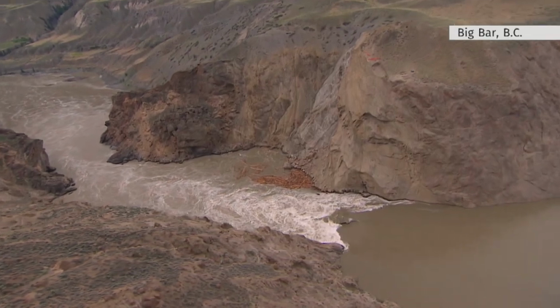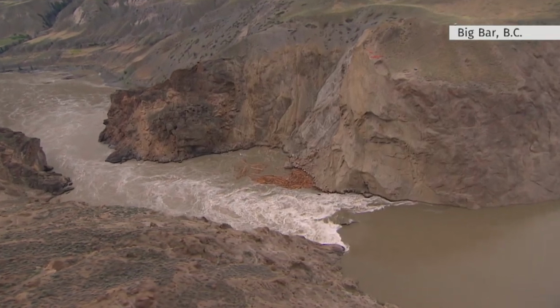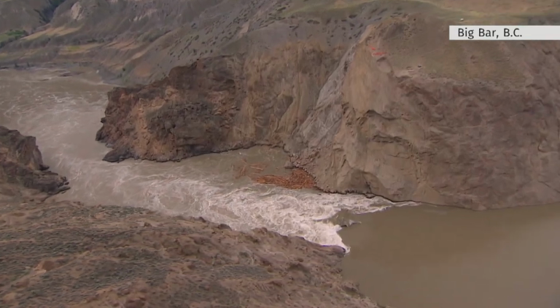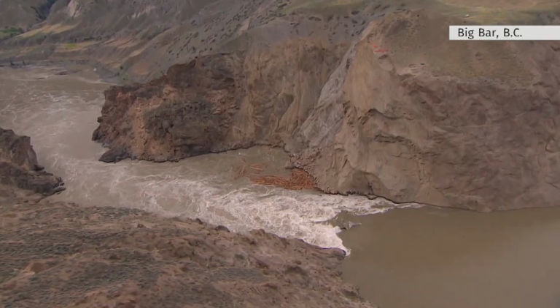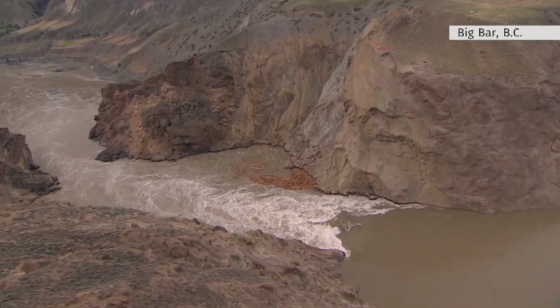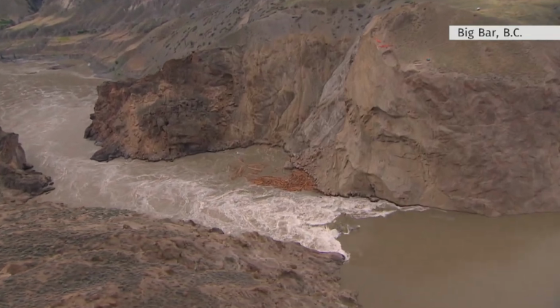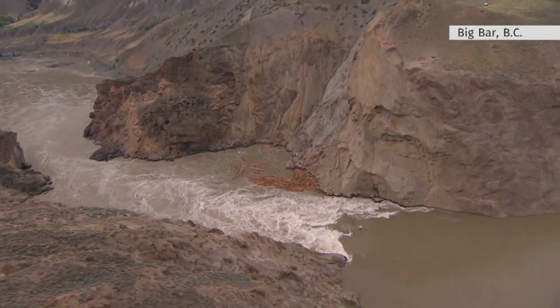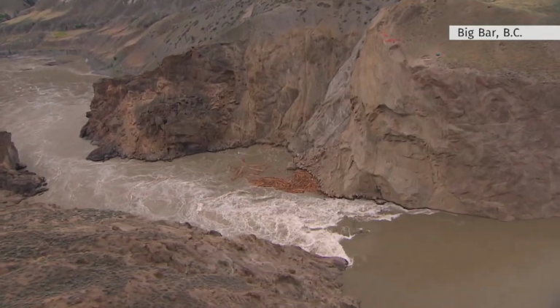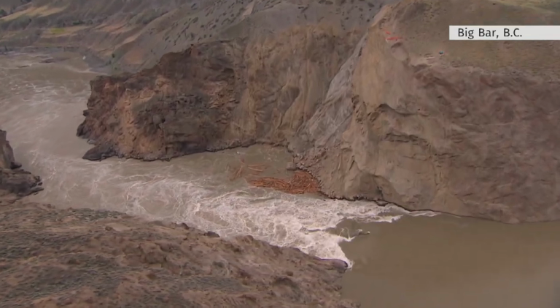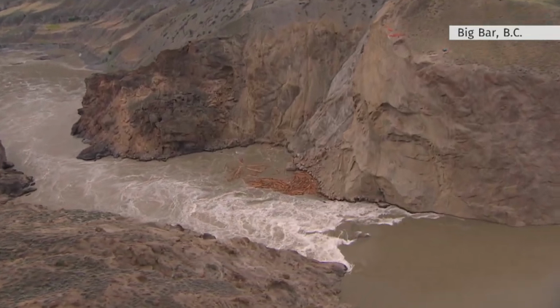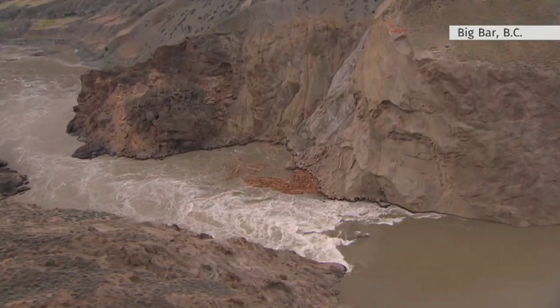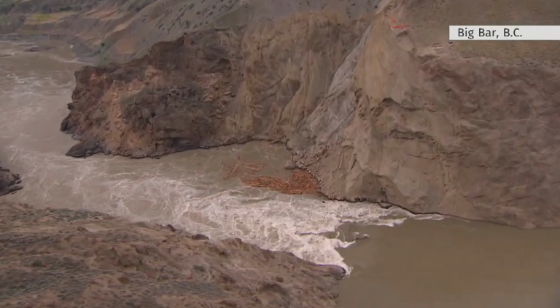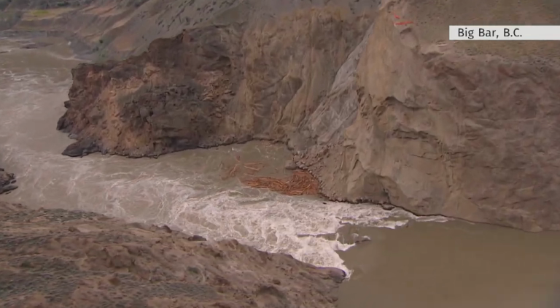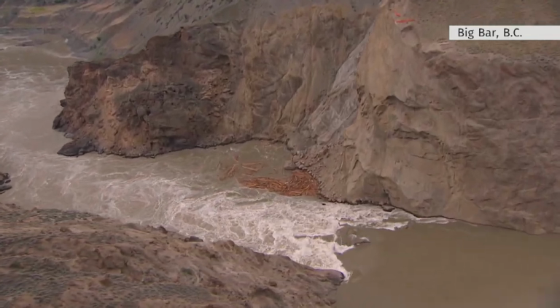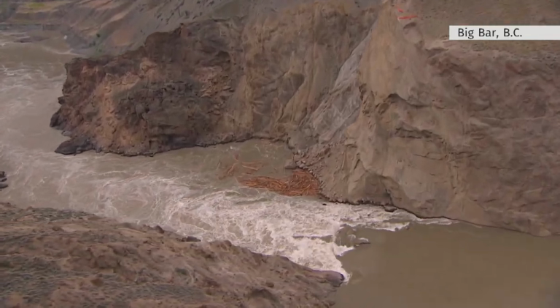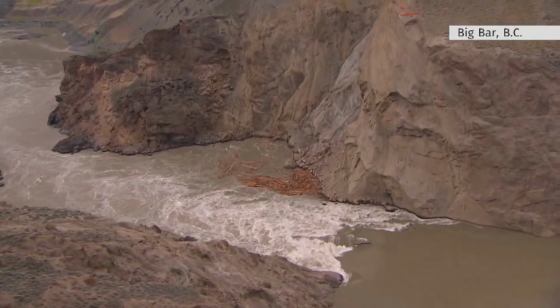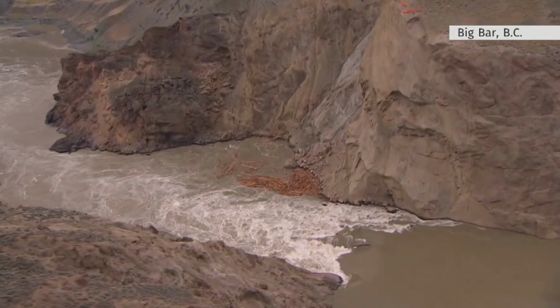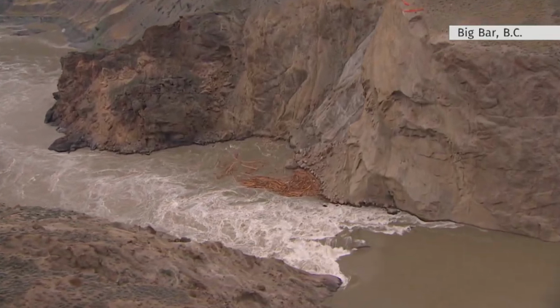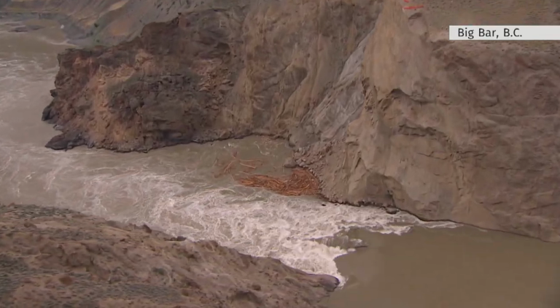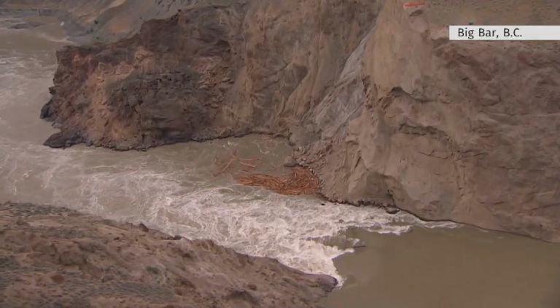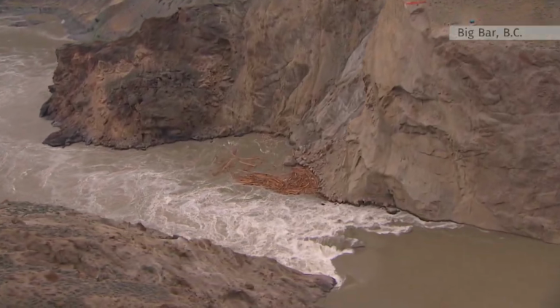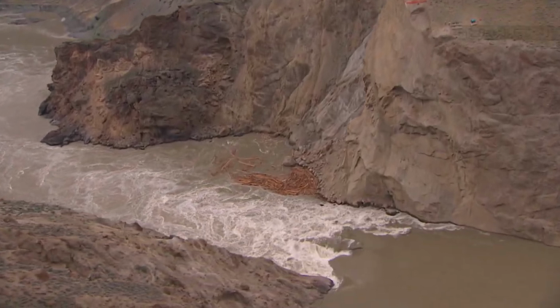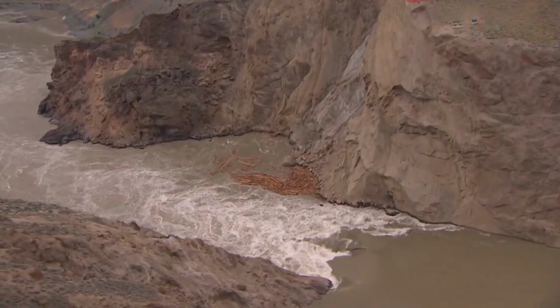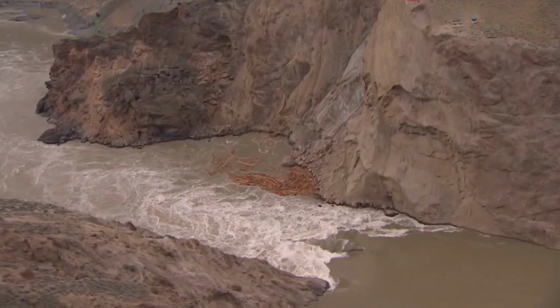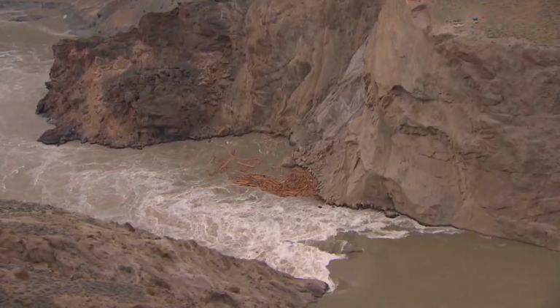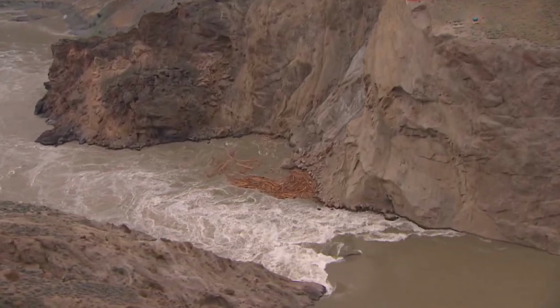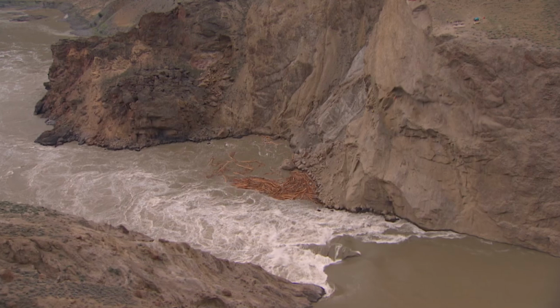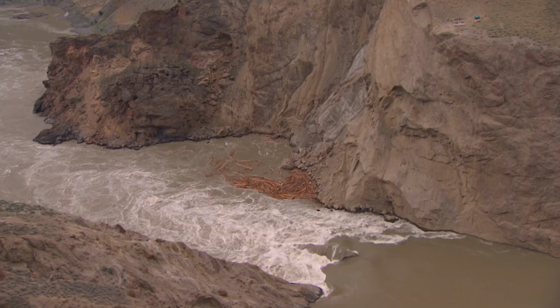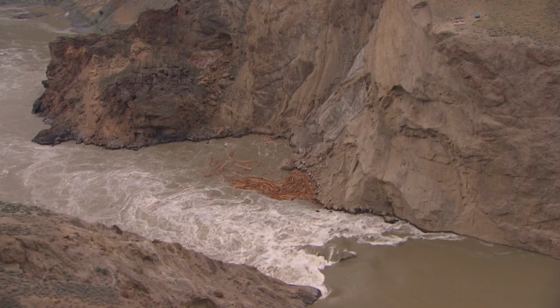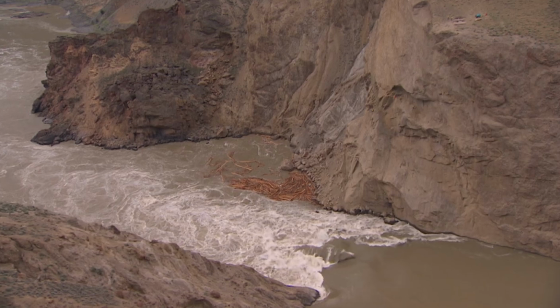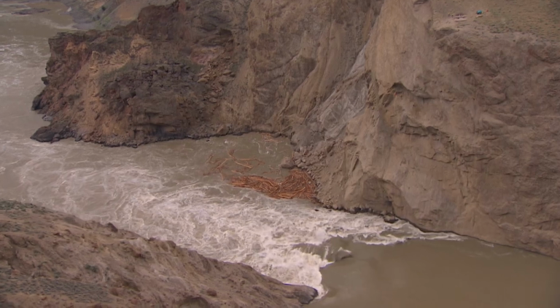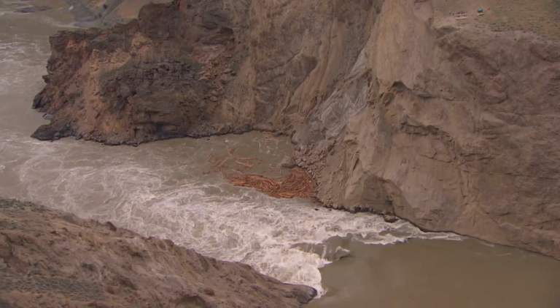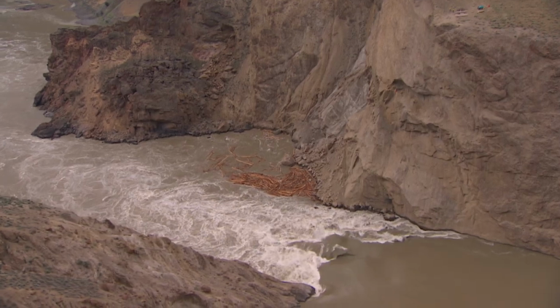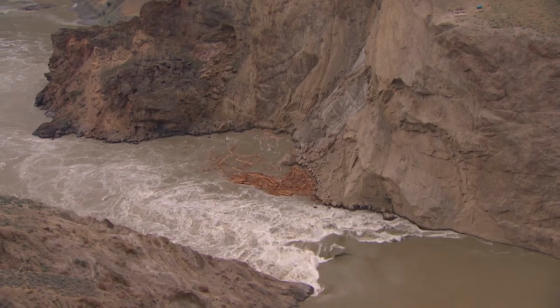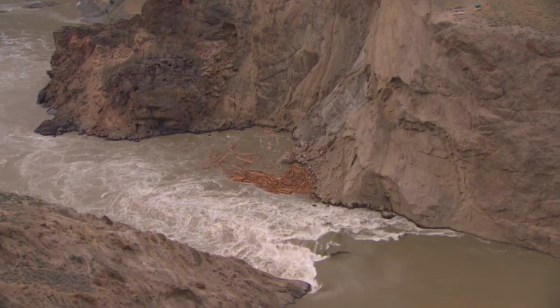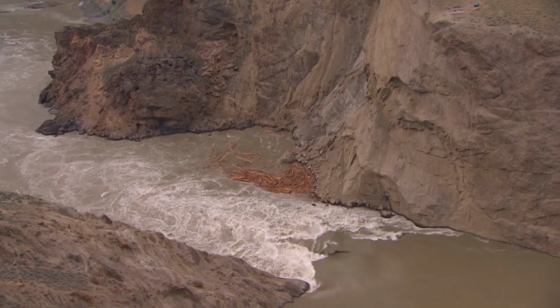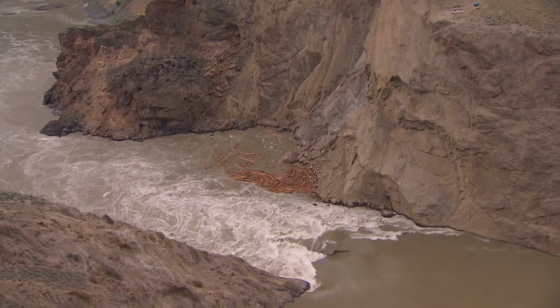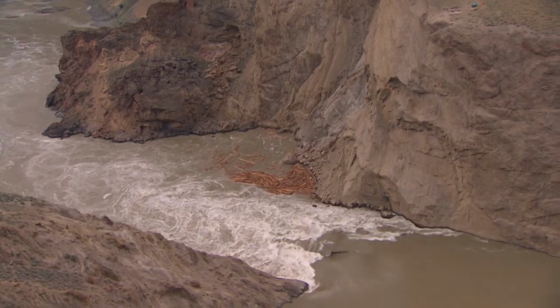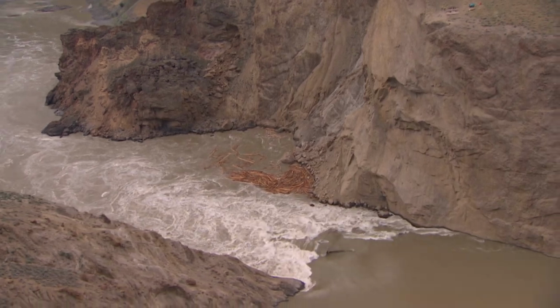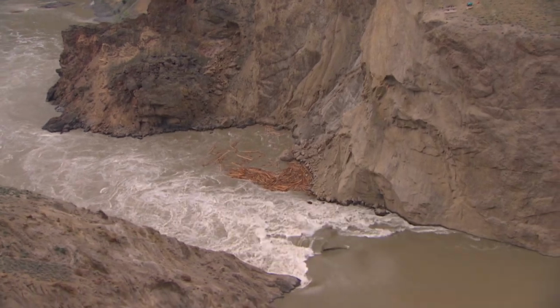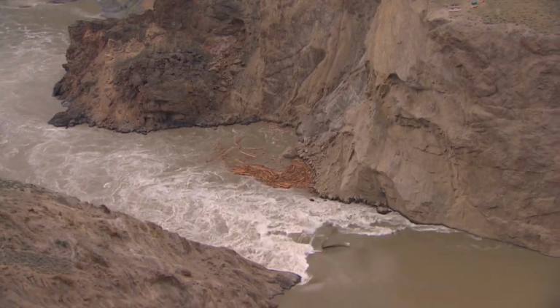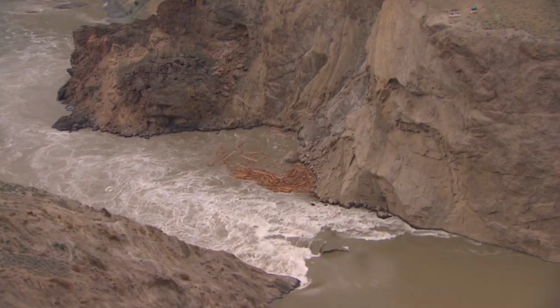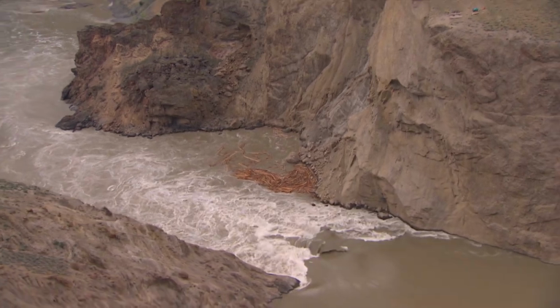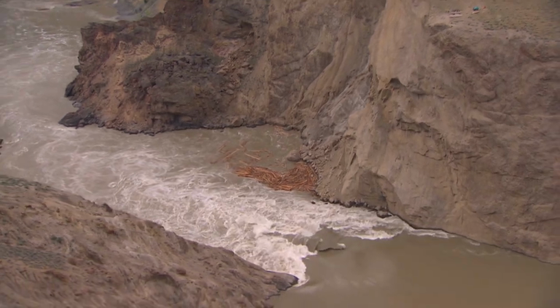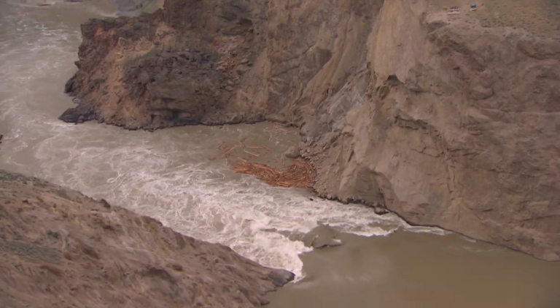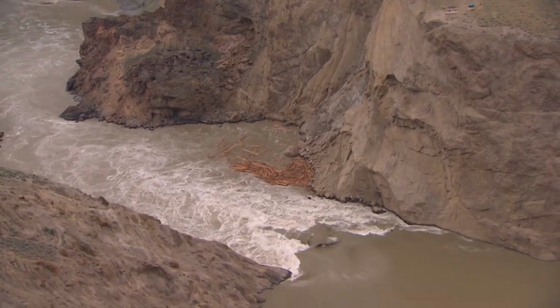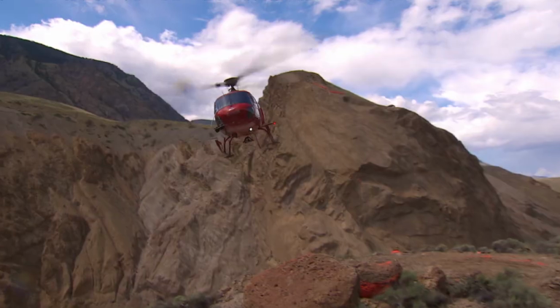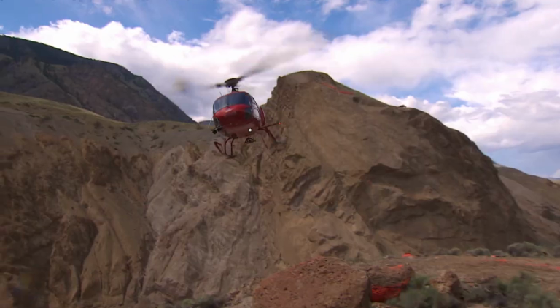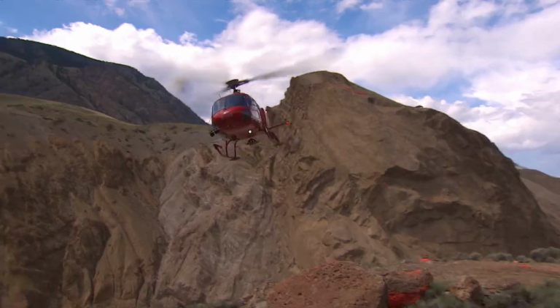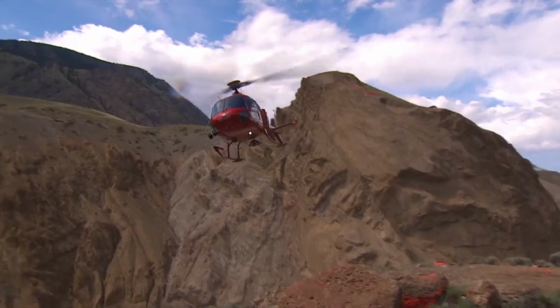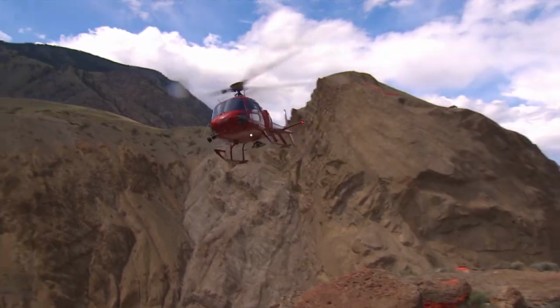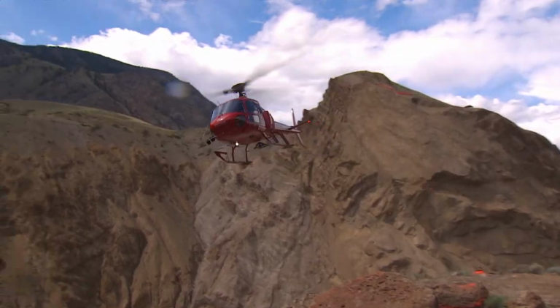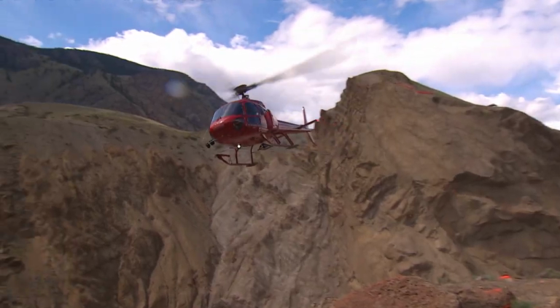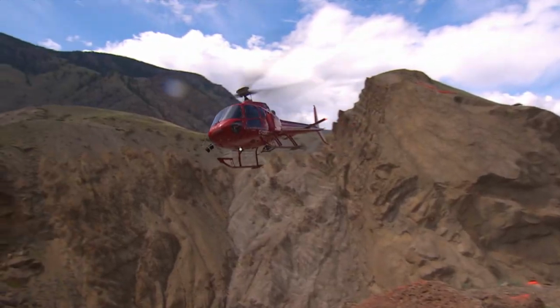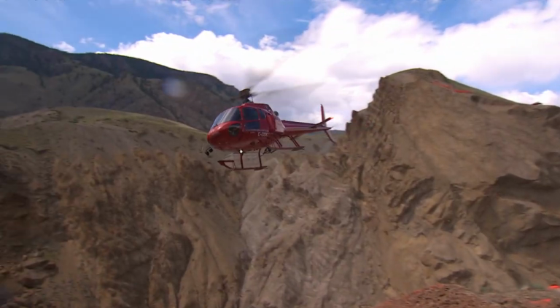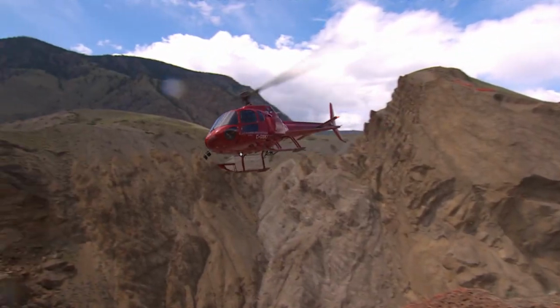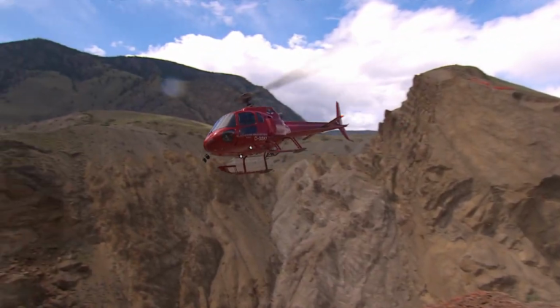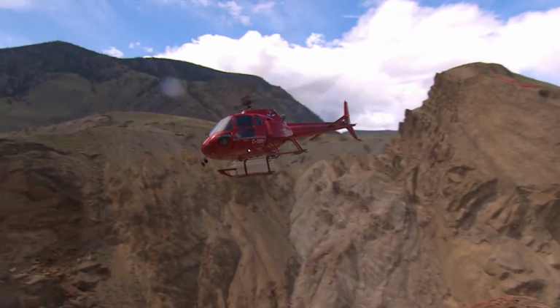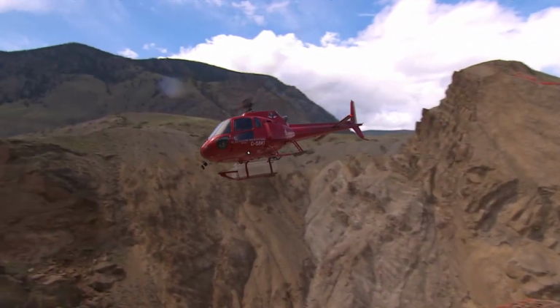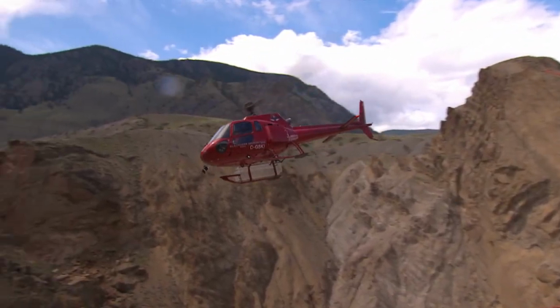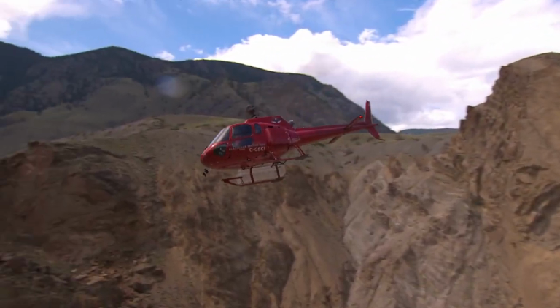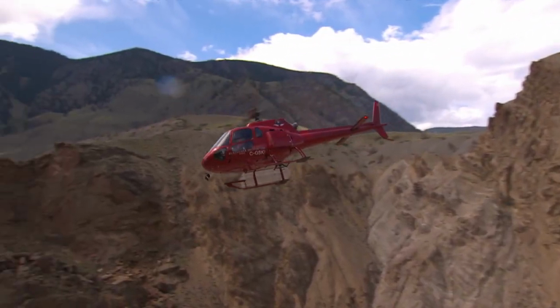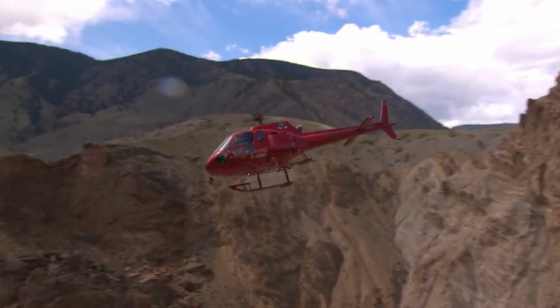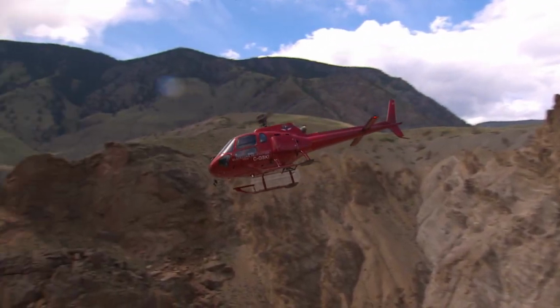It's pretty eye-opening how big this thing is. The site is so remote and the terrain so tricky that it's only accessible by helicopter.